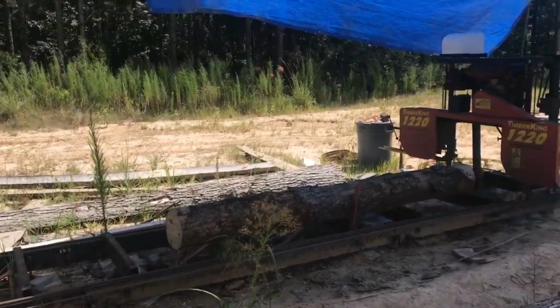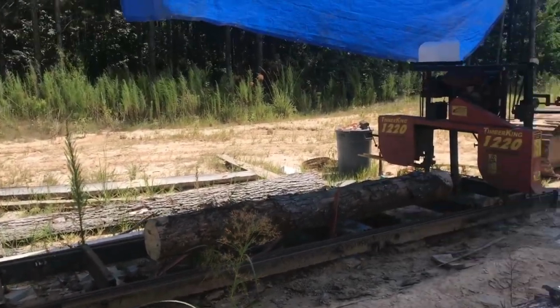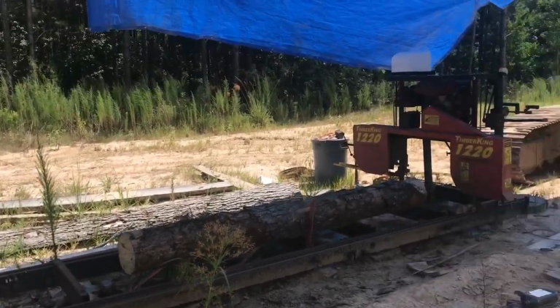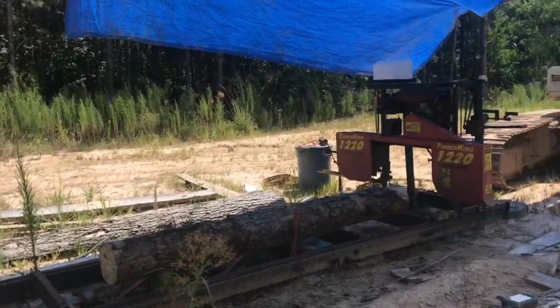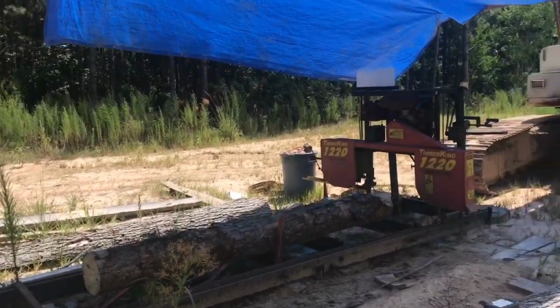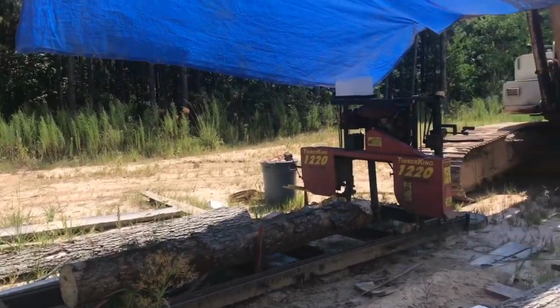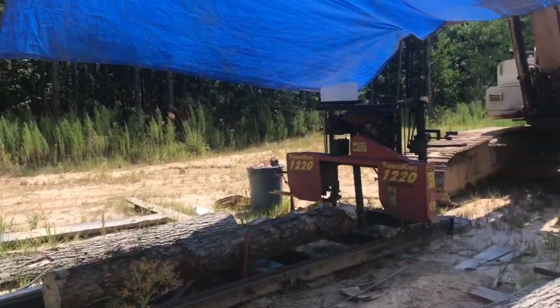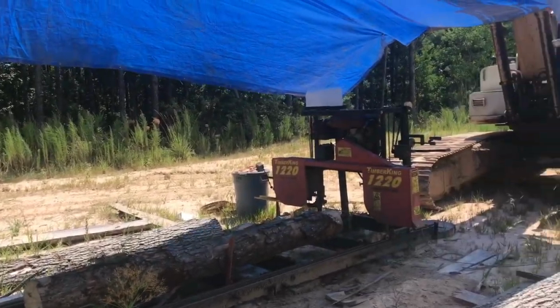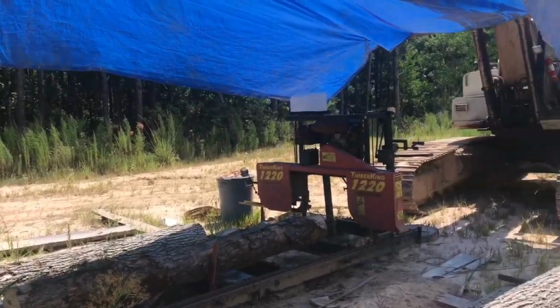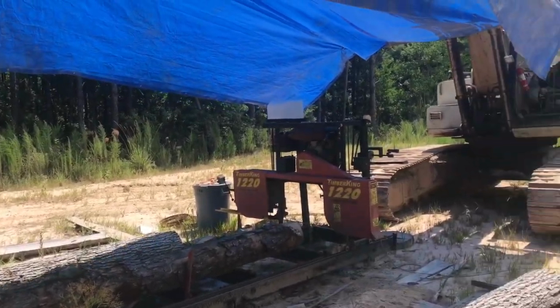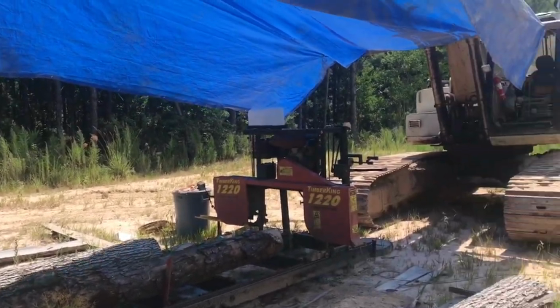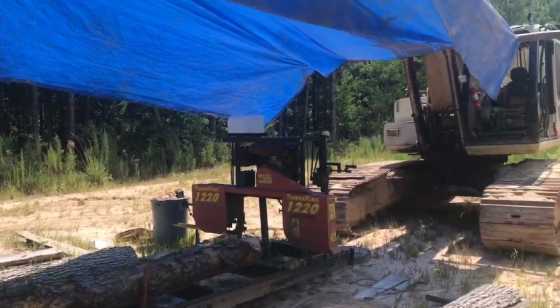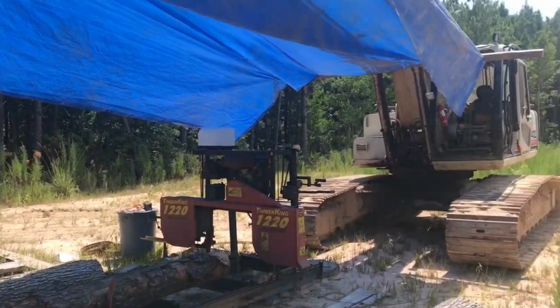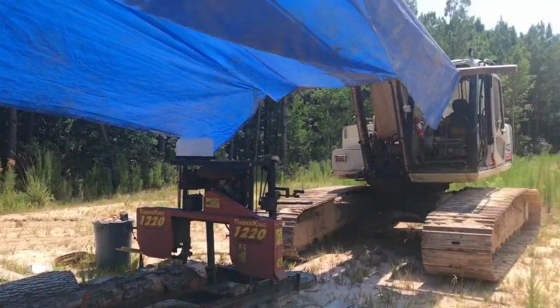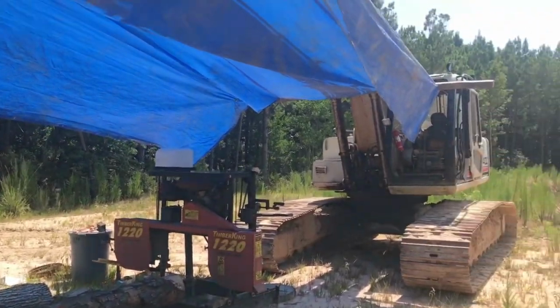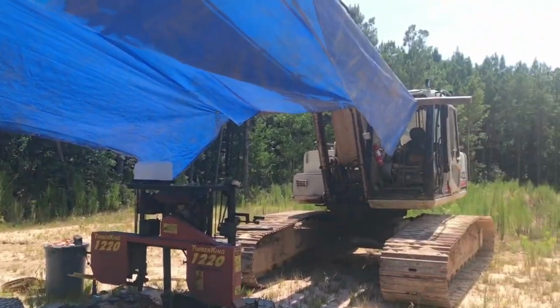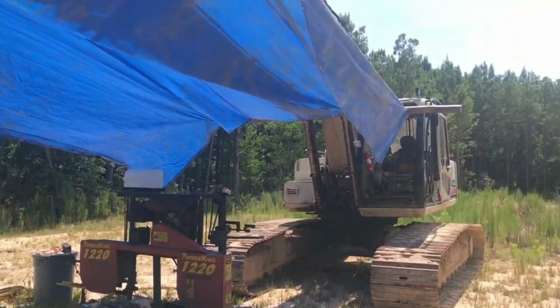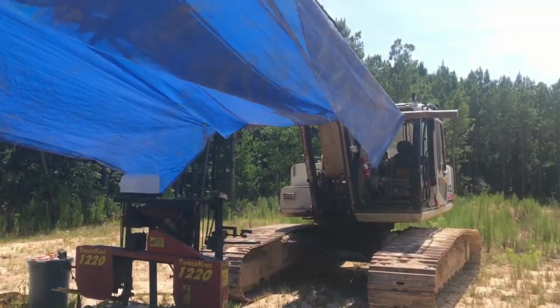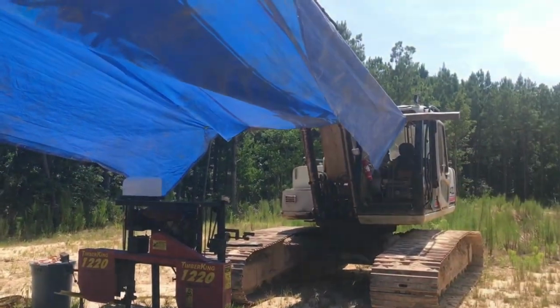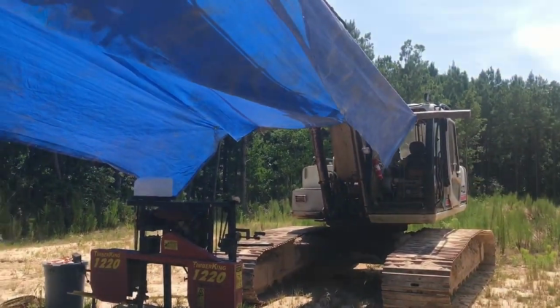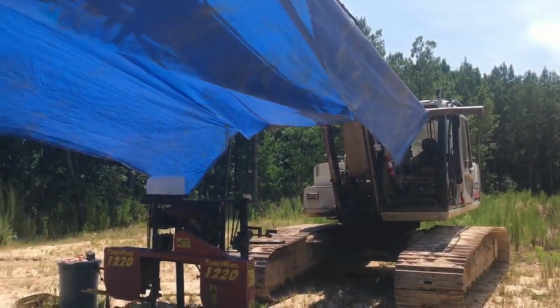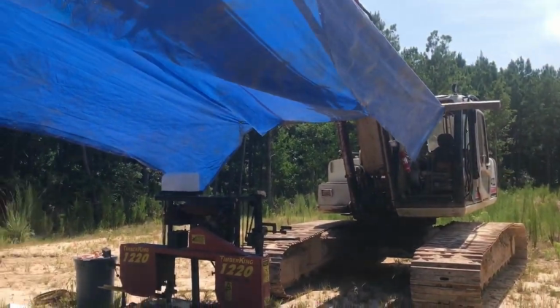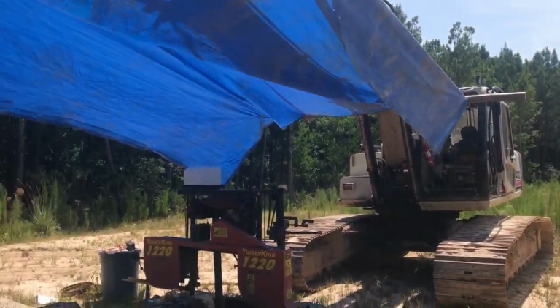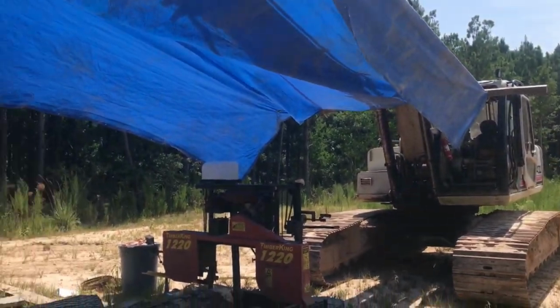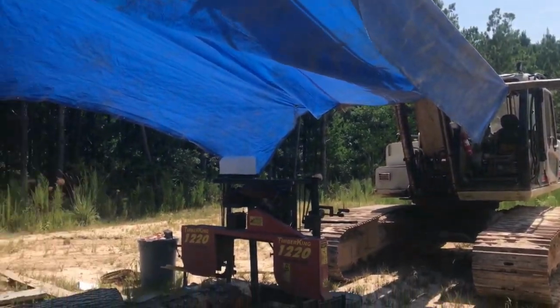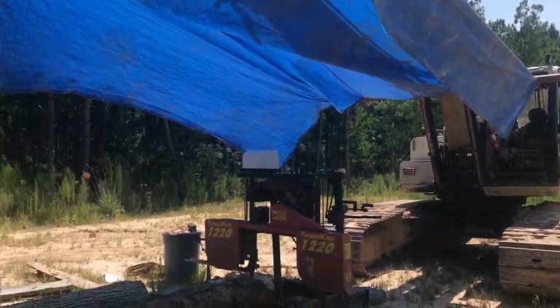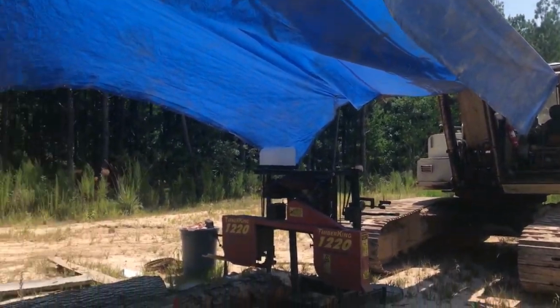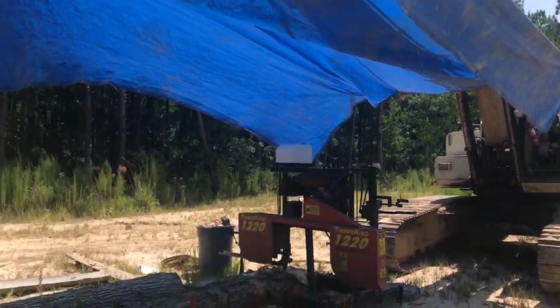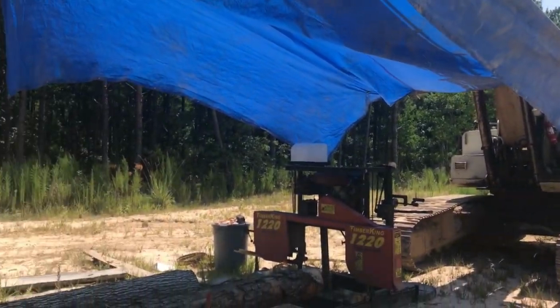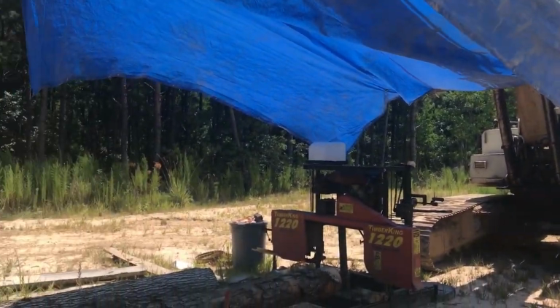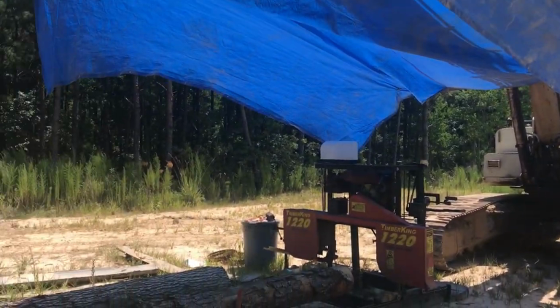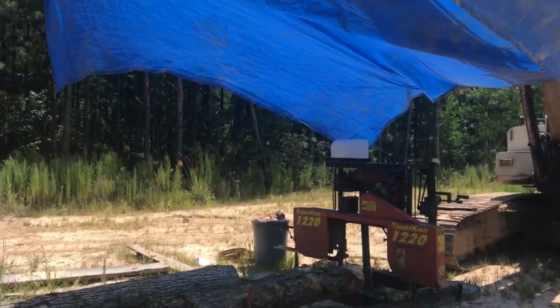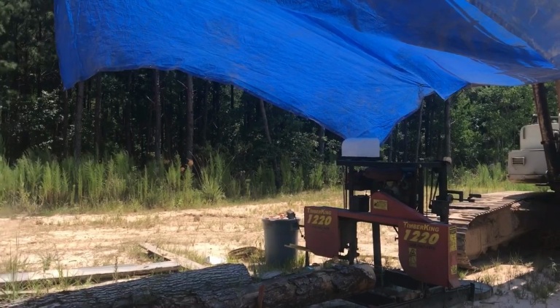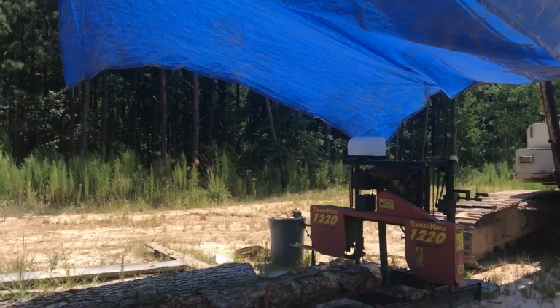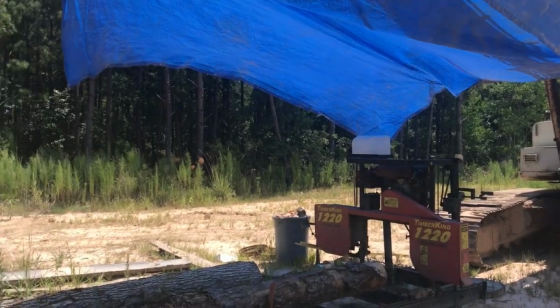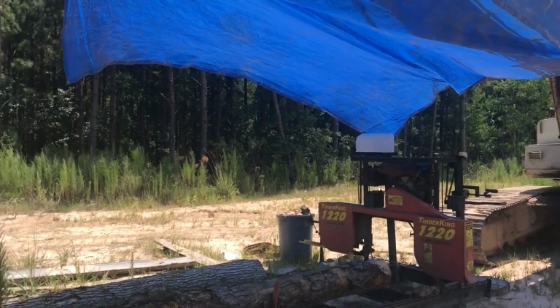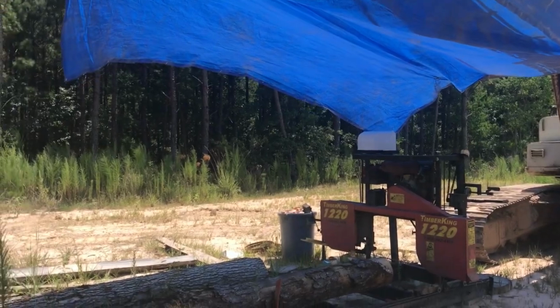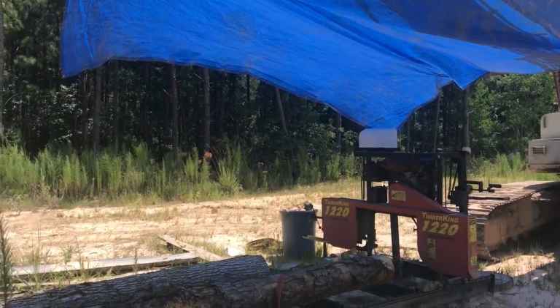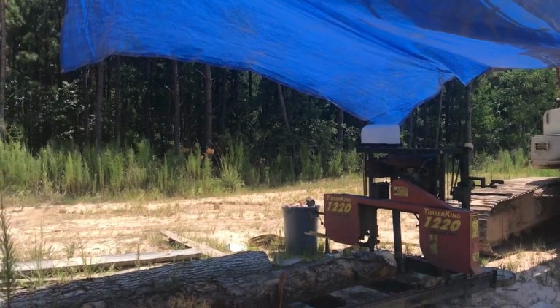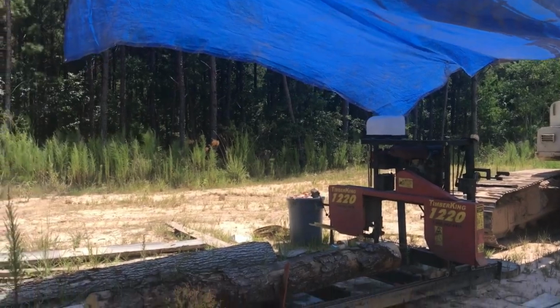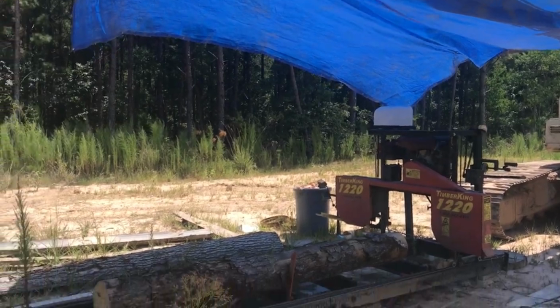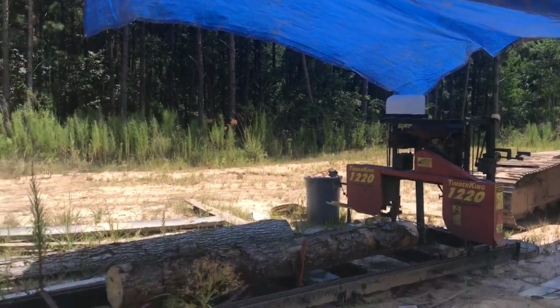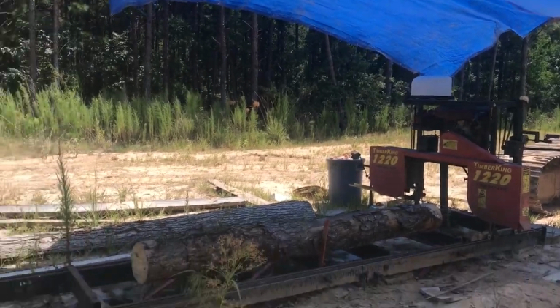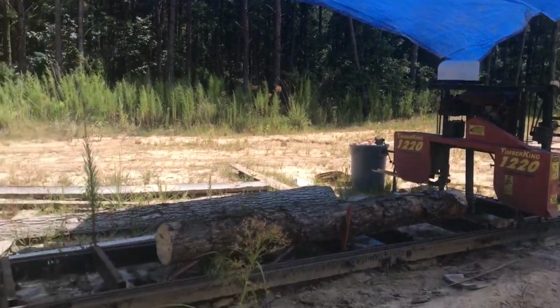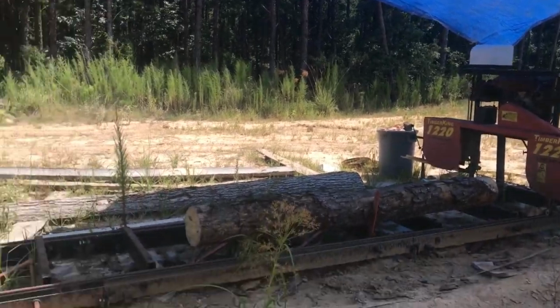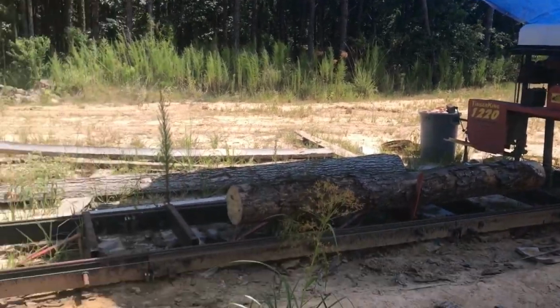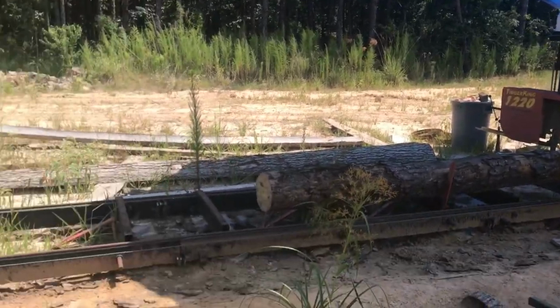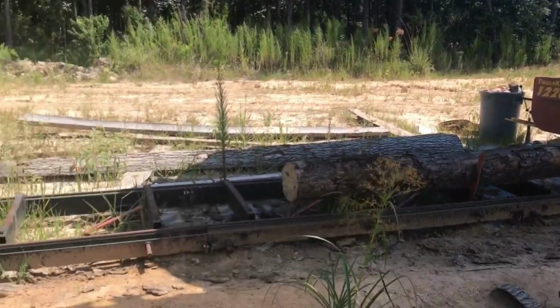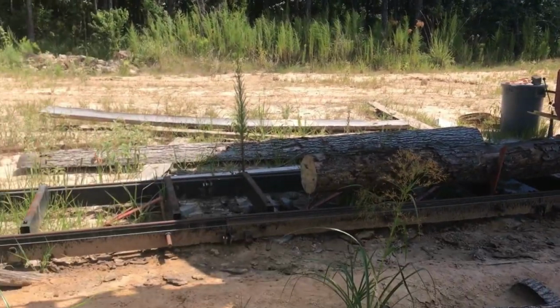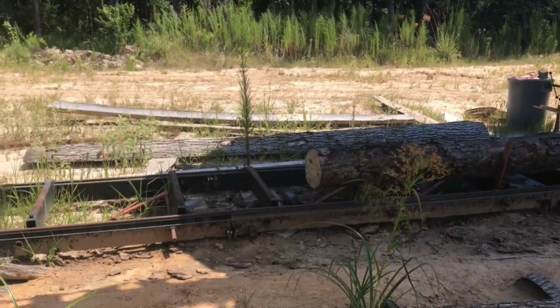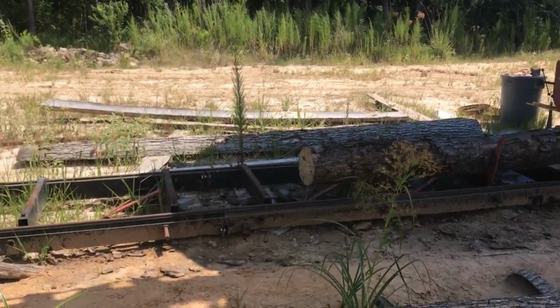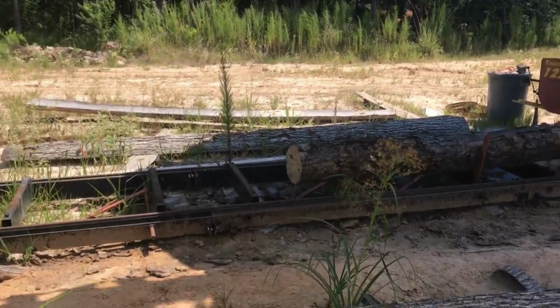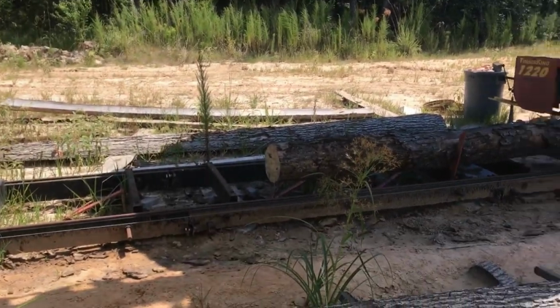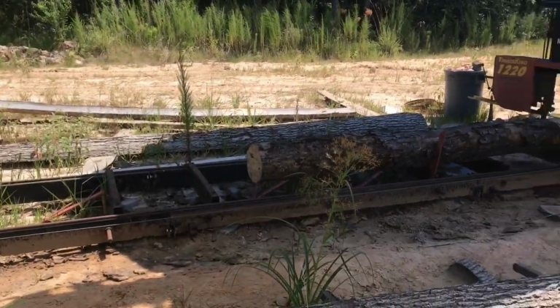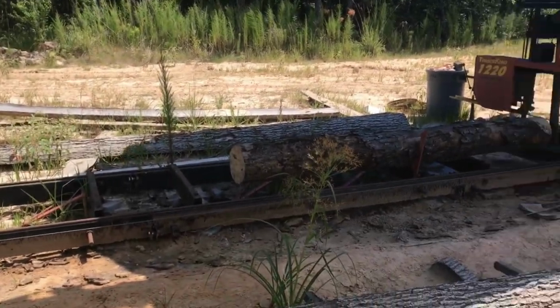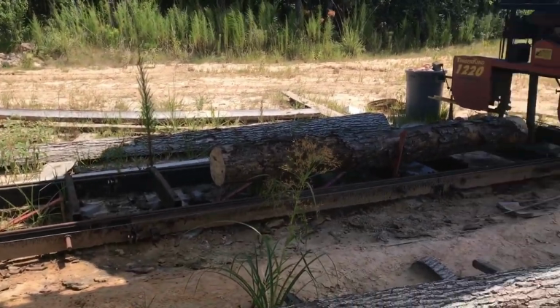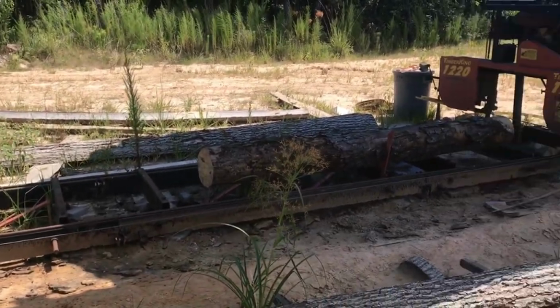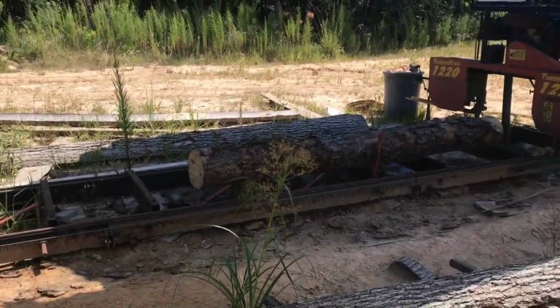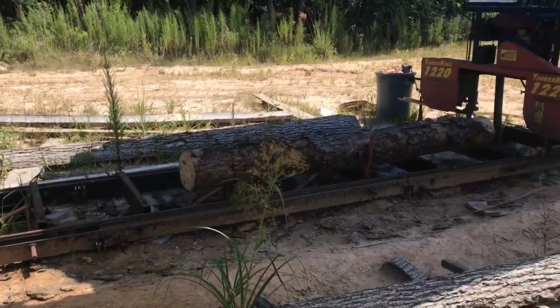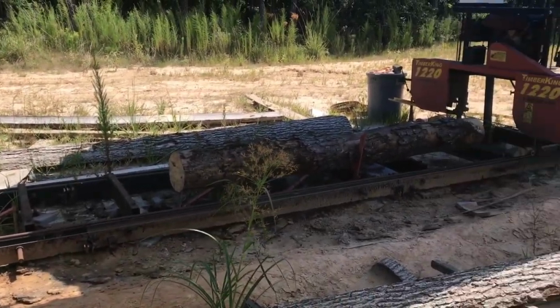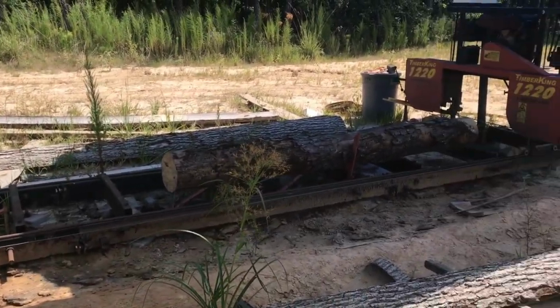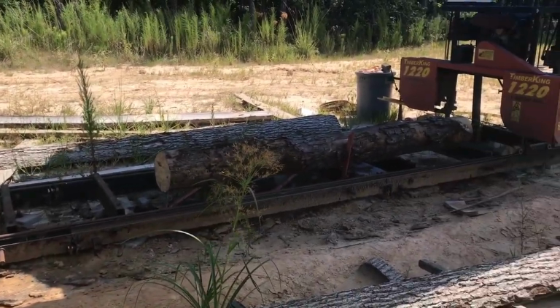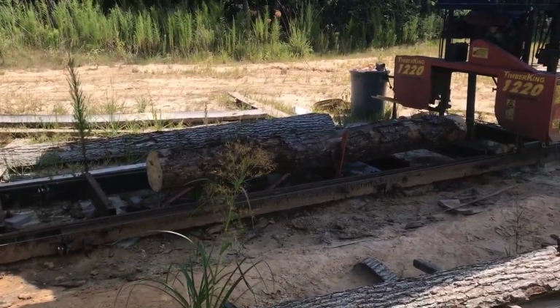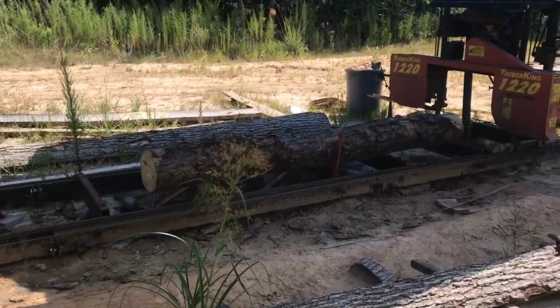The great thing is too, as the sun moves I'll just move the body of the excavator a little bit and keep that patch of shade right on top of me the whole time.